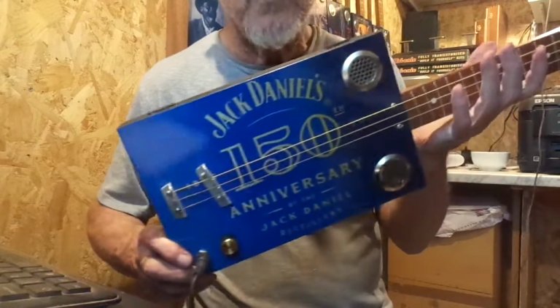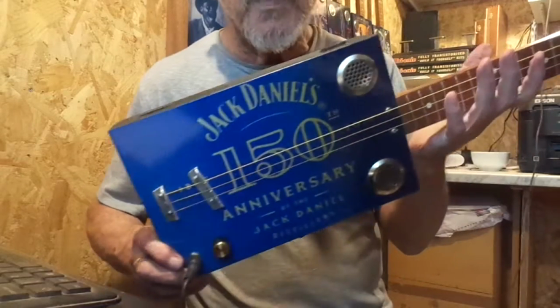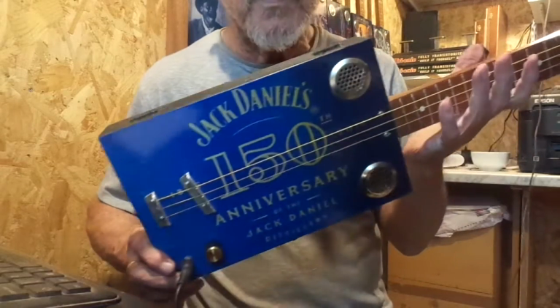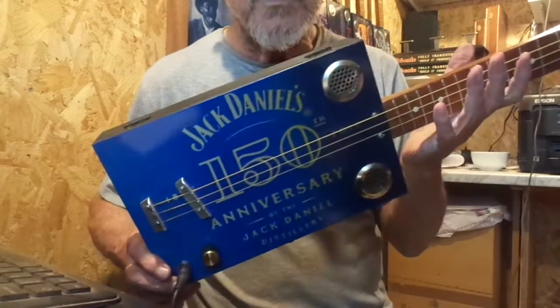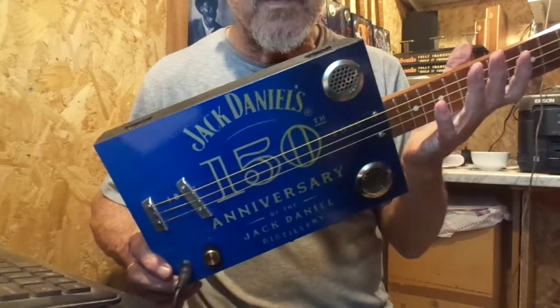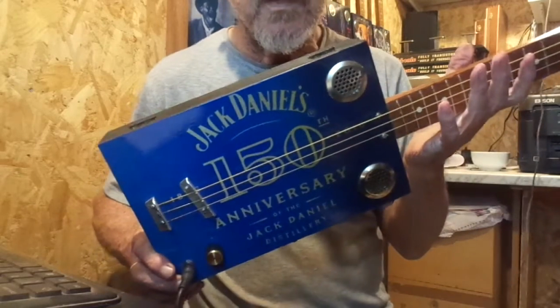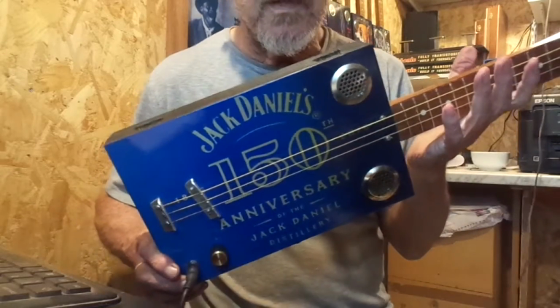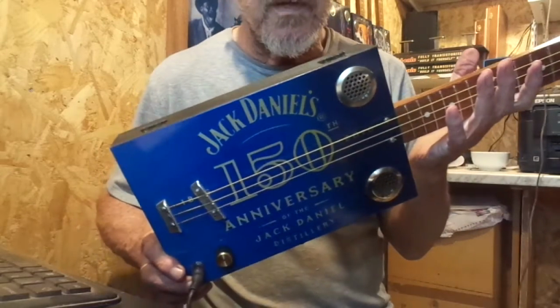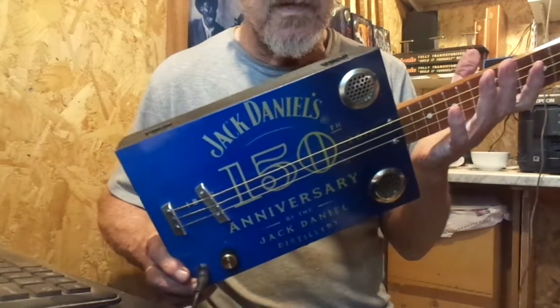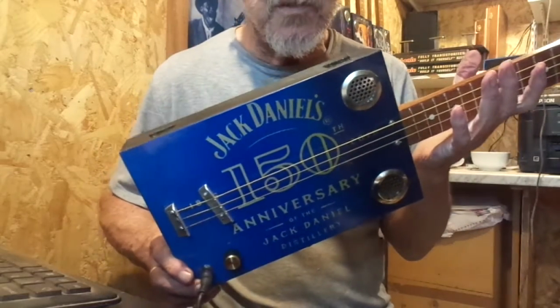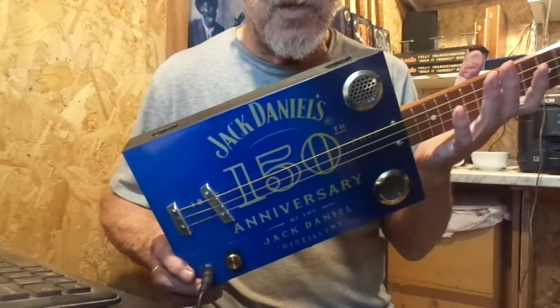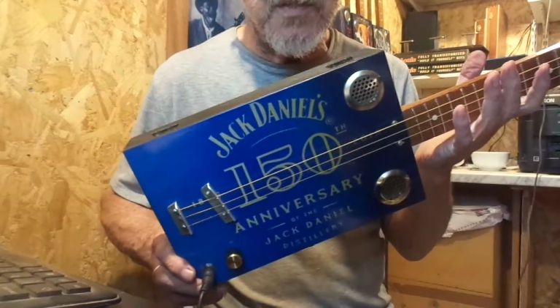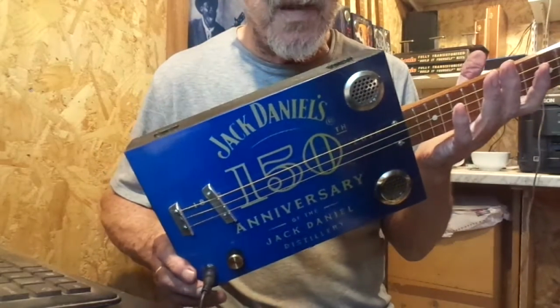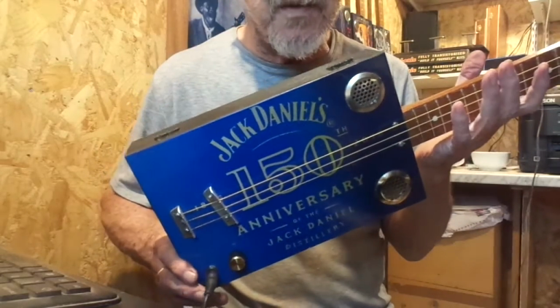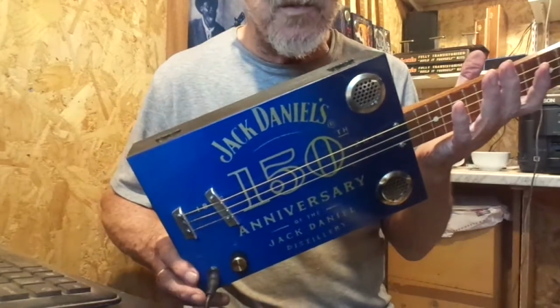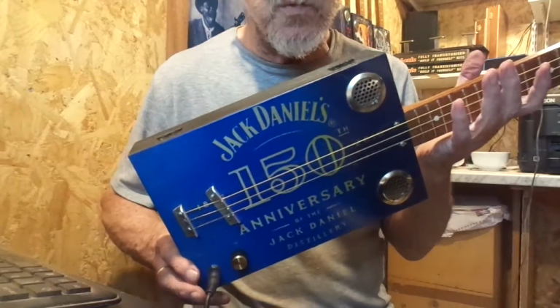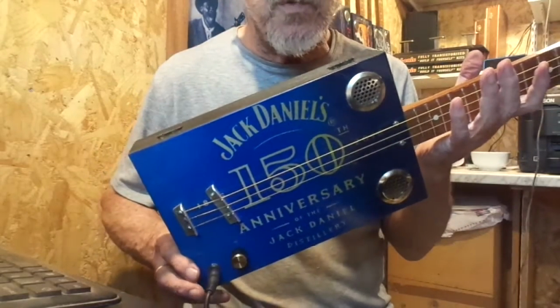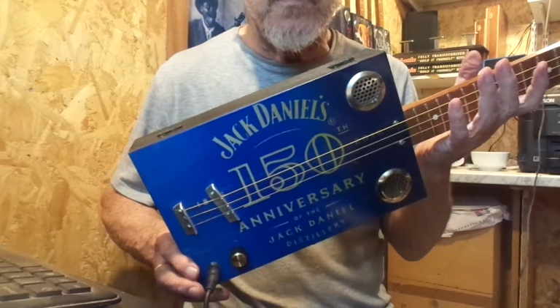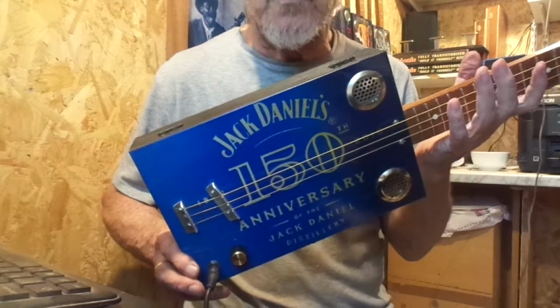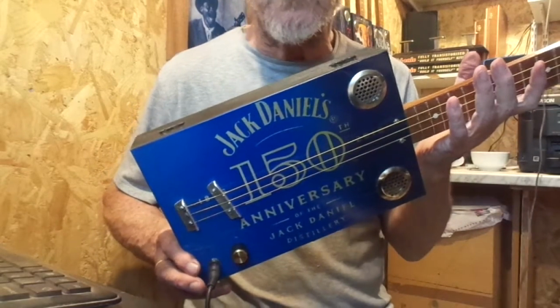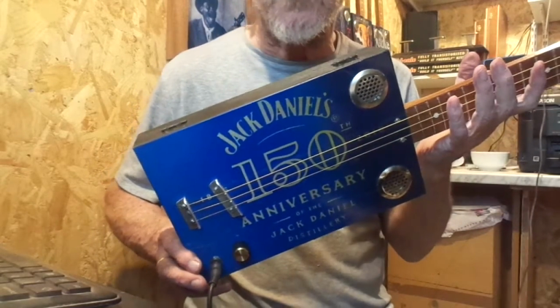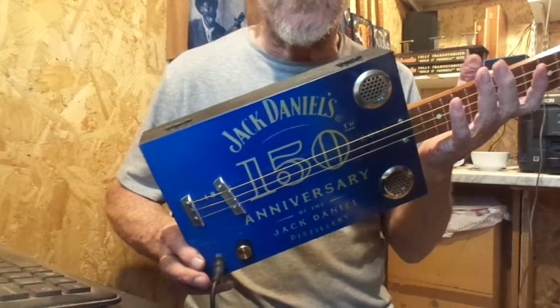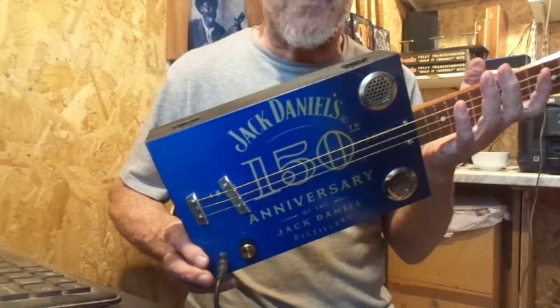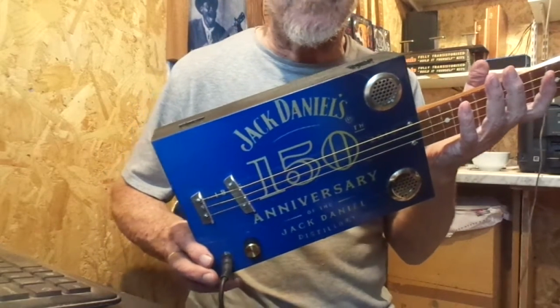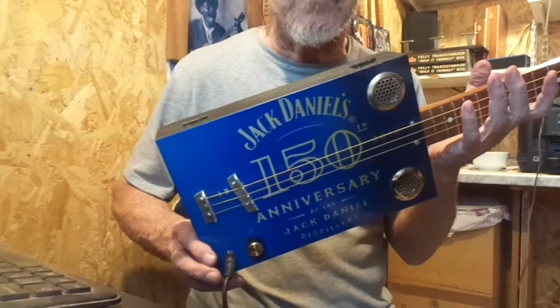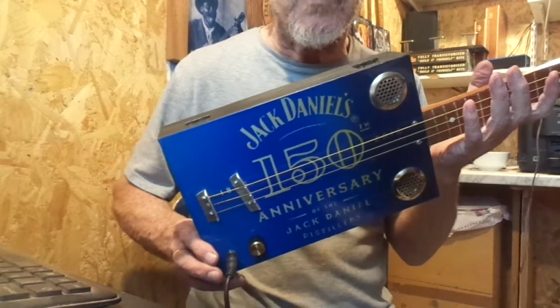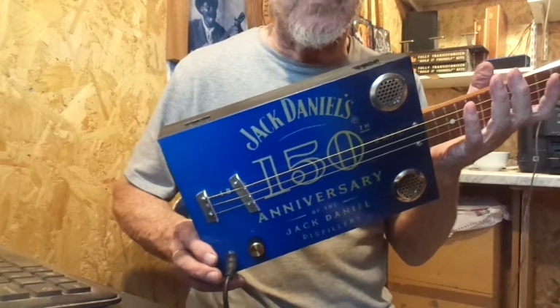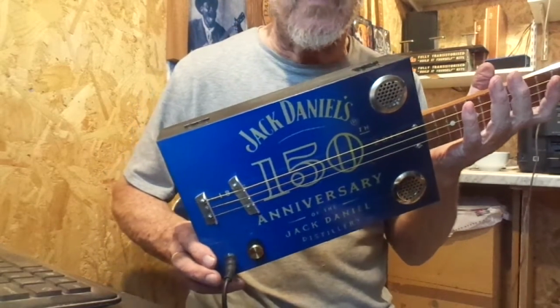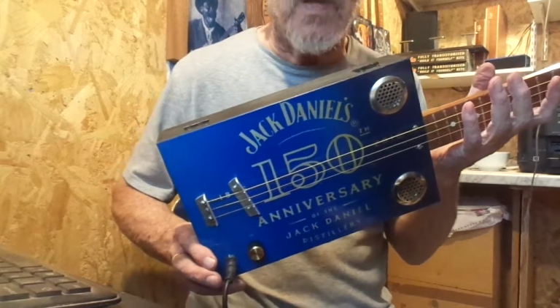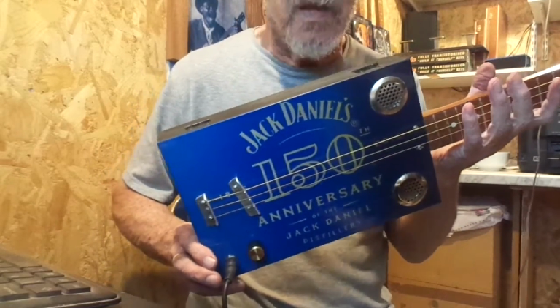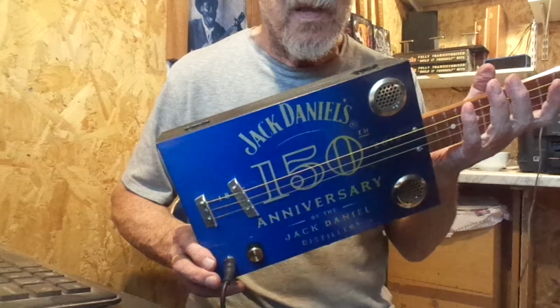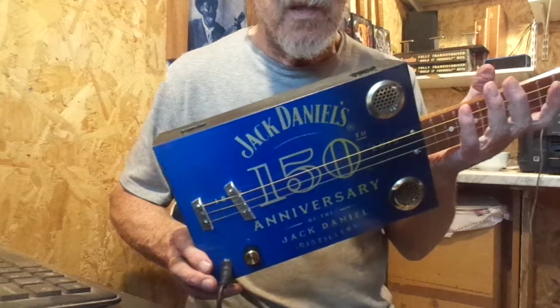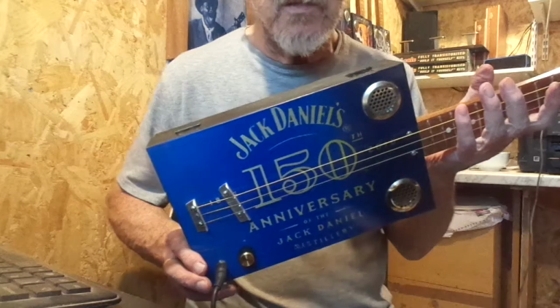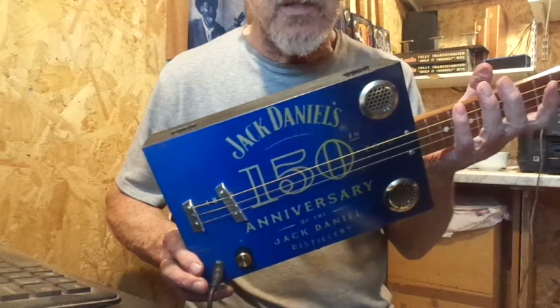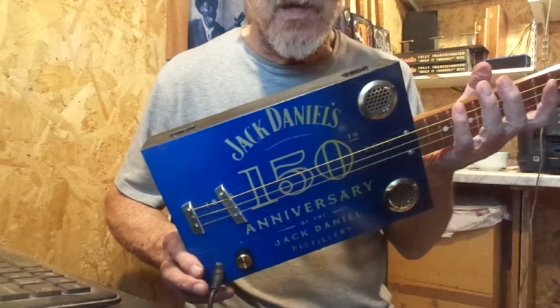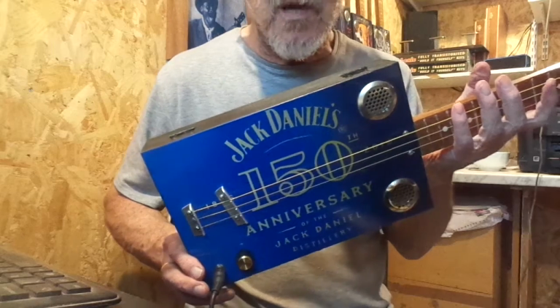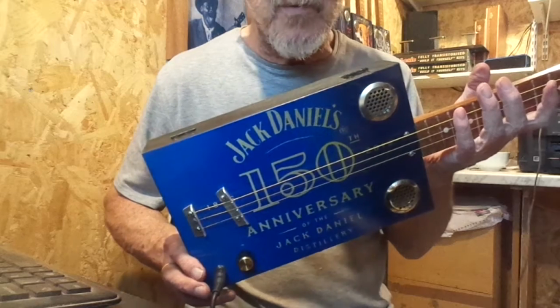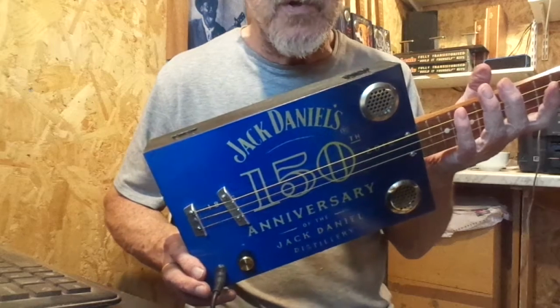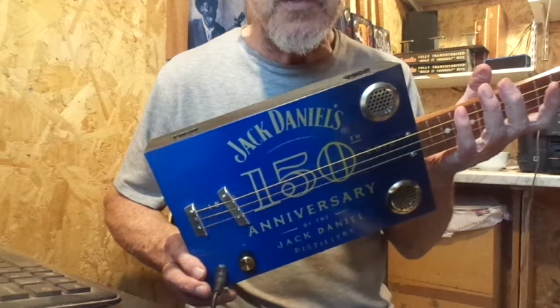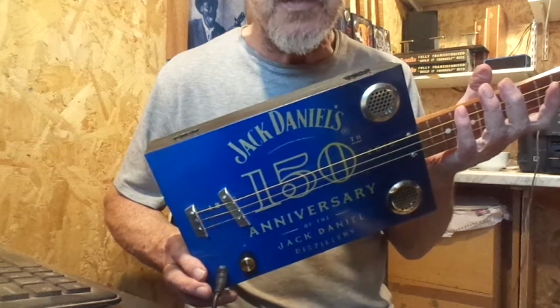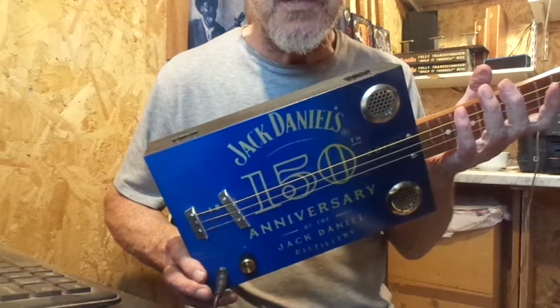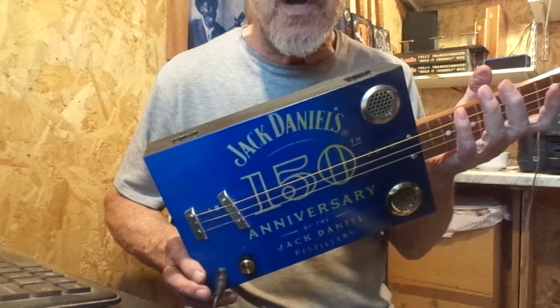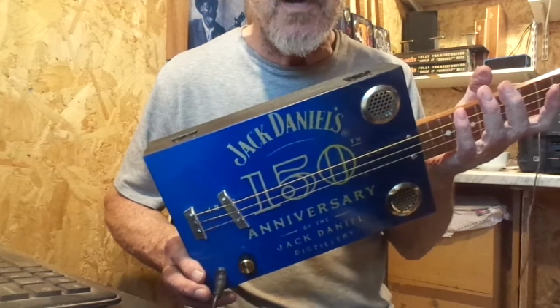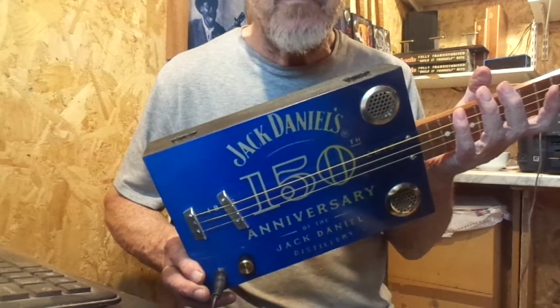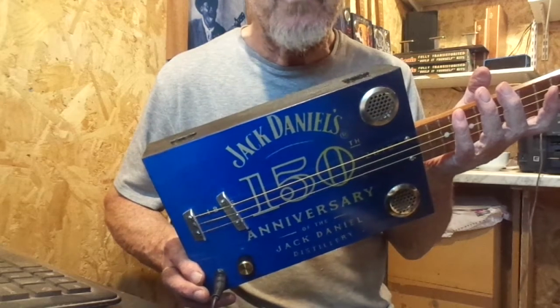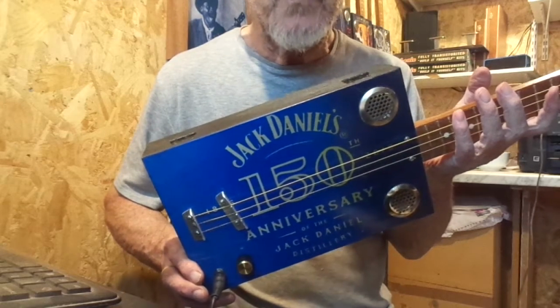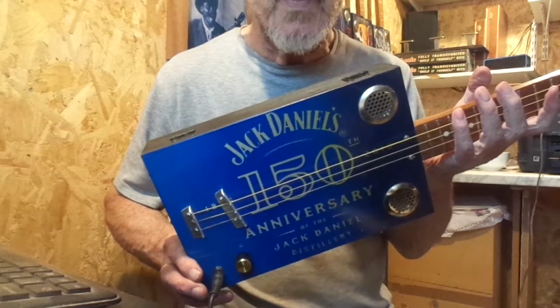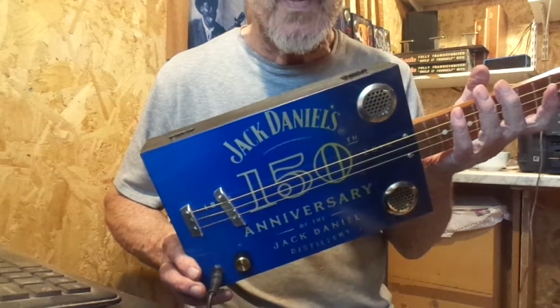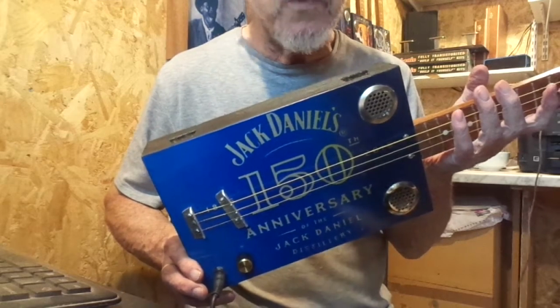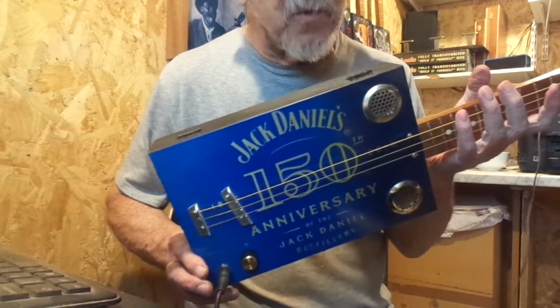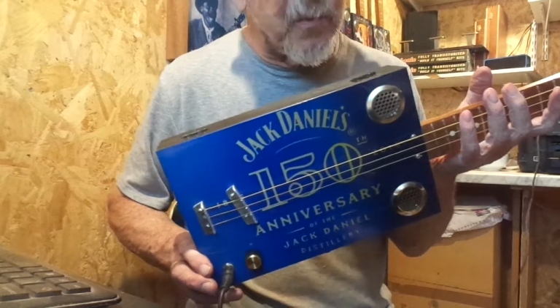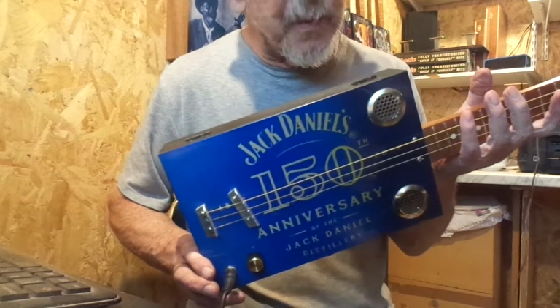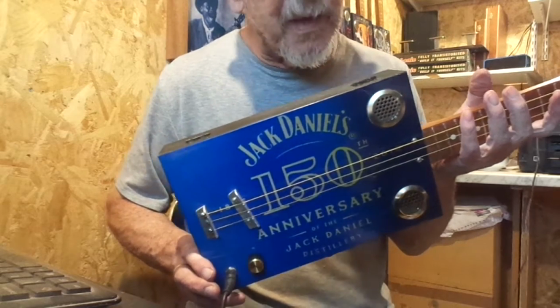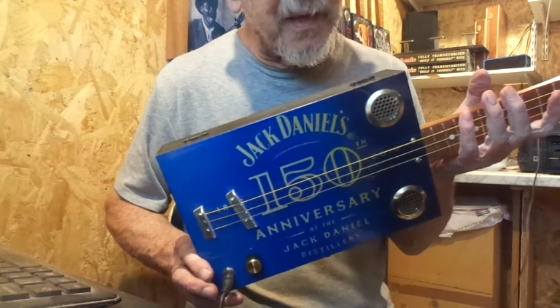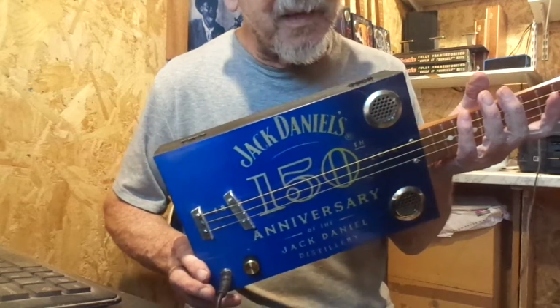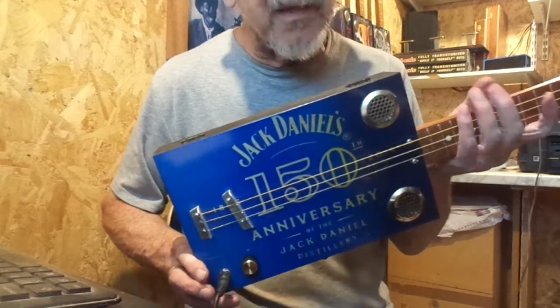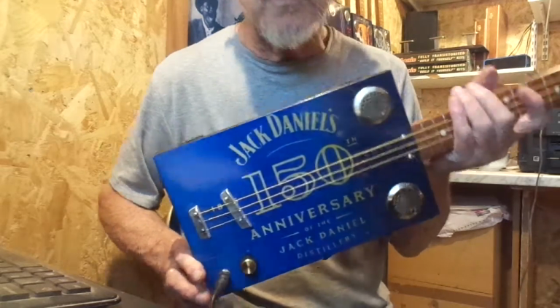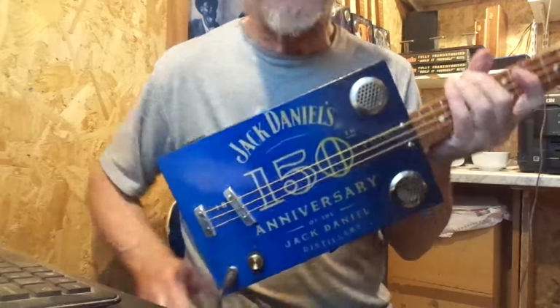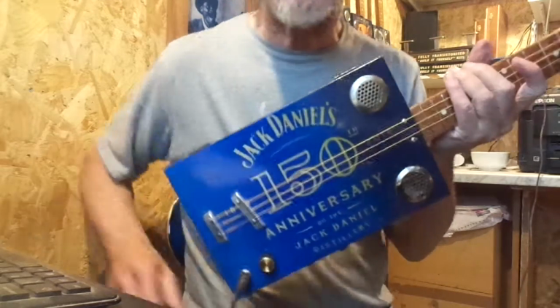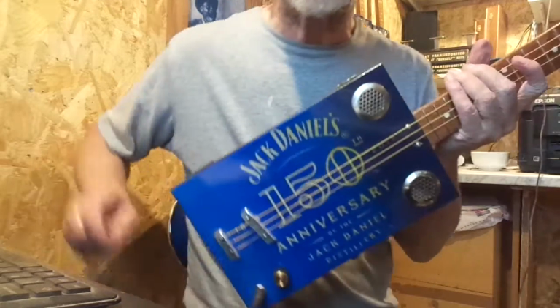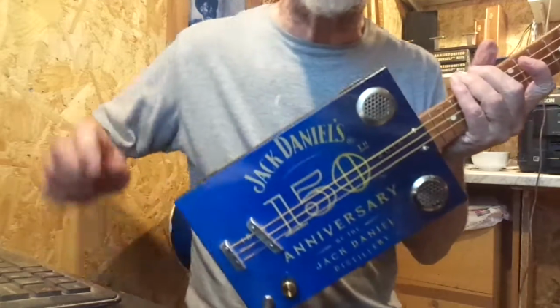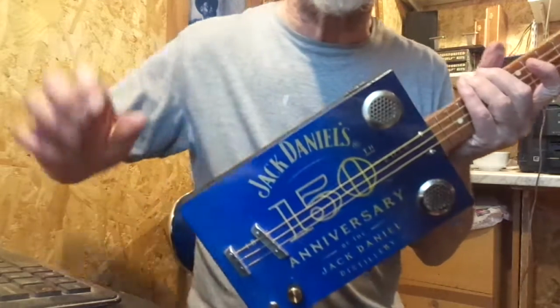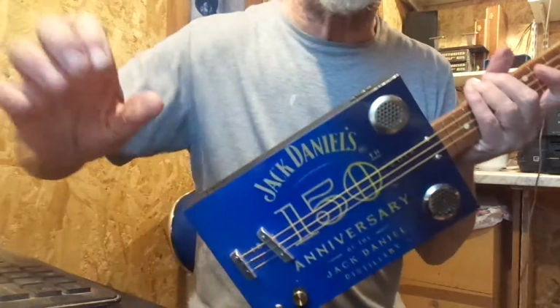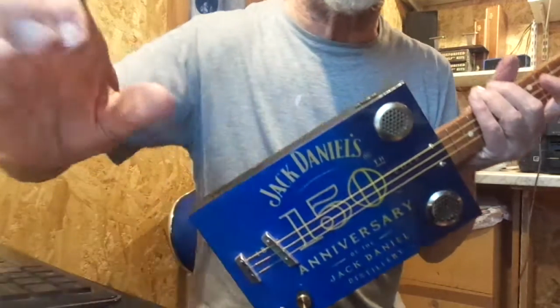There you go. That's the Jack Daniel's 150th Anniversary Cigar Box Guitar. I do hope you like it. Thanks for looking.